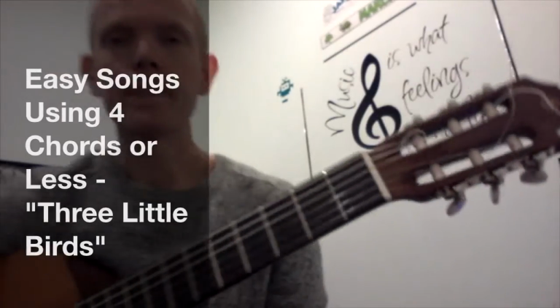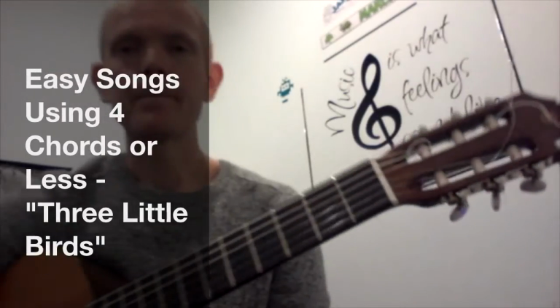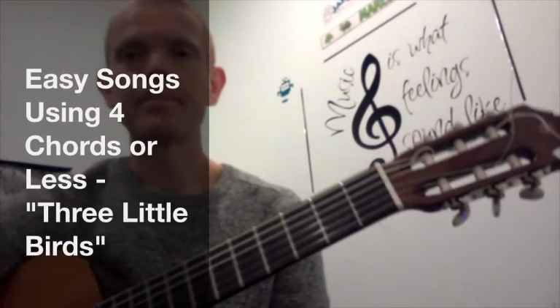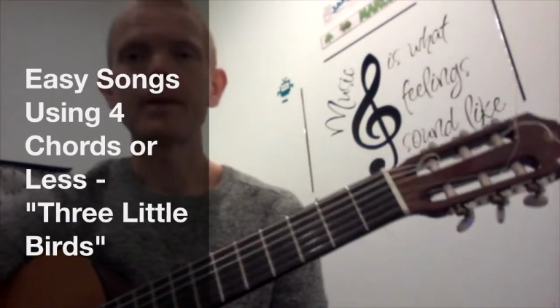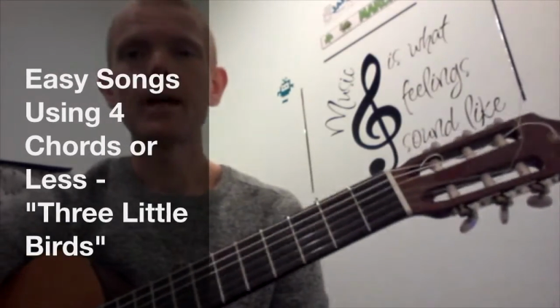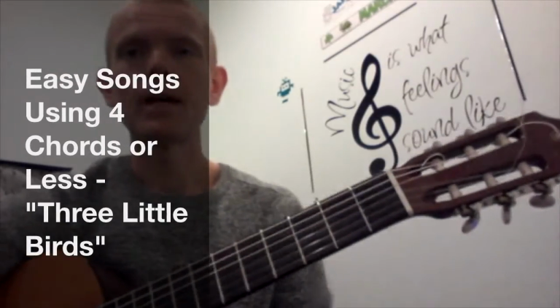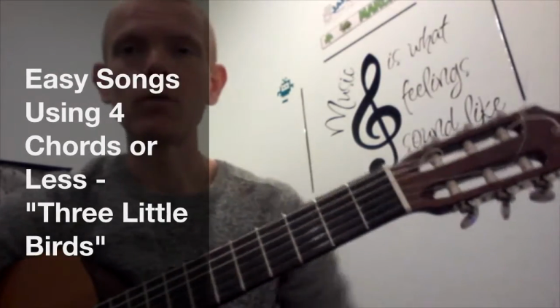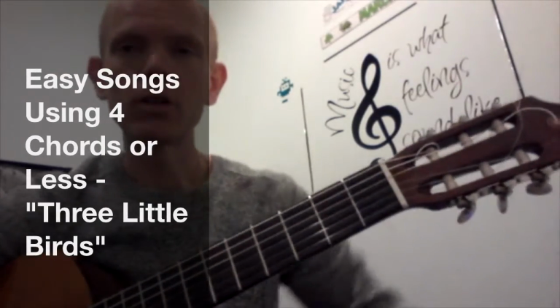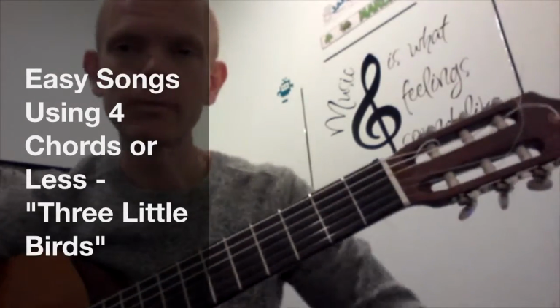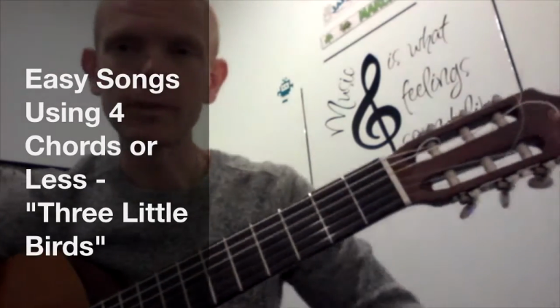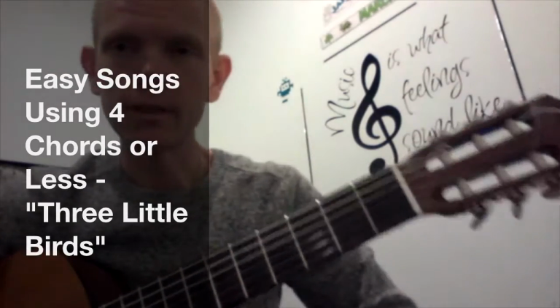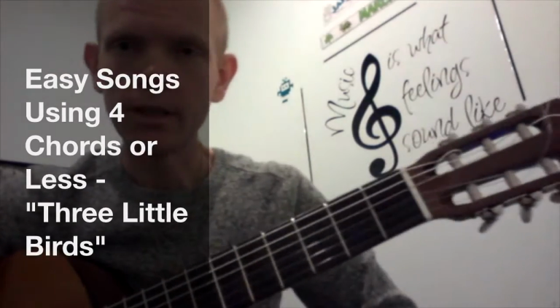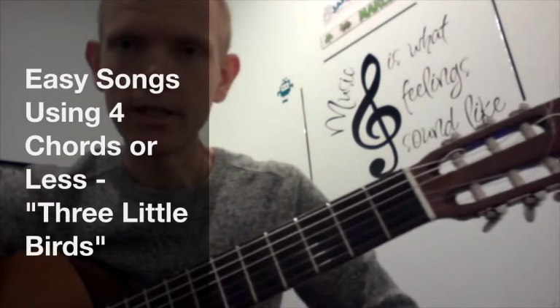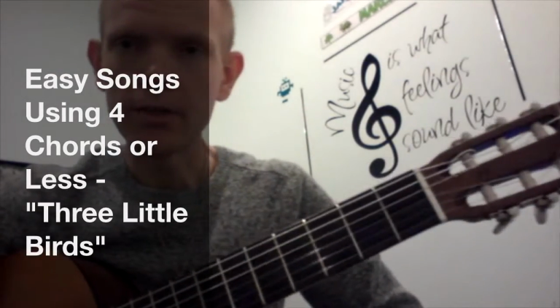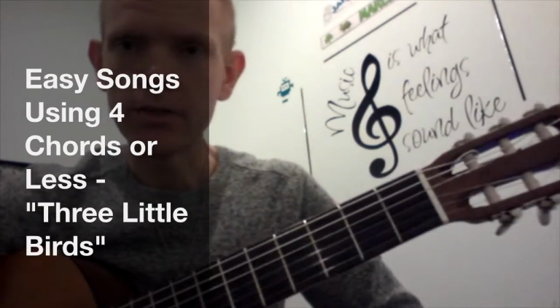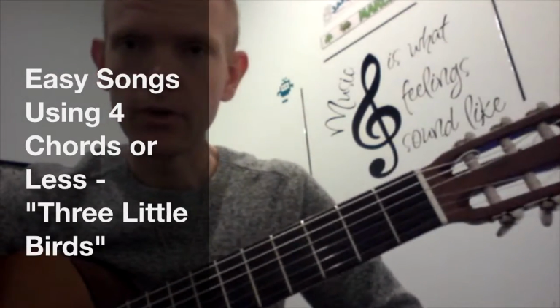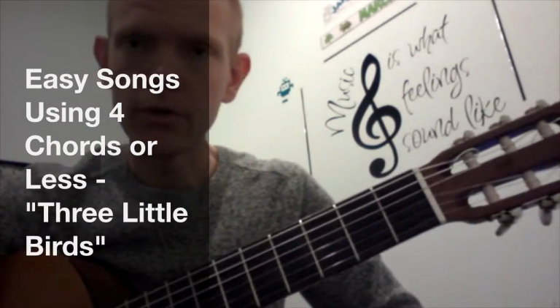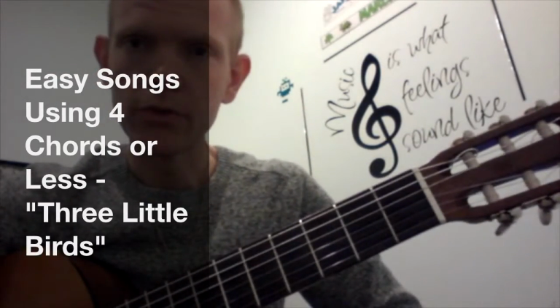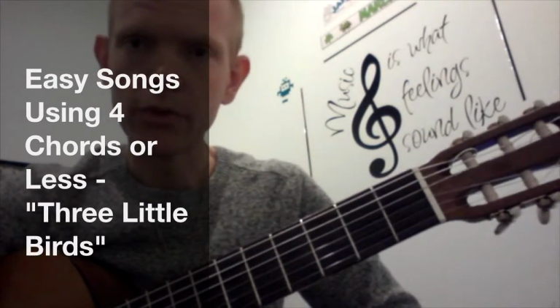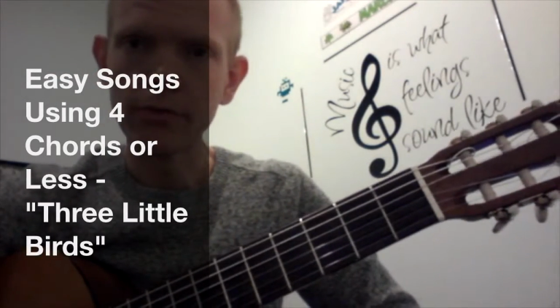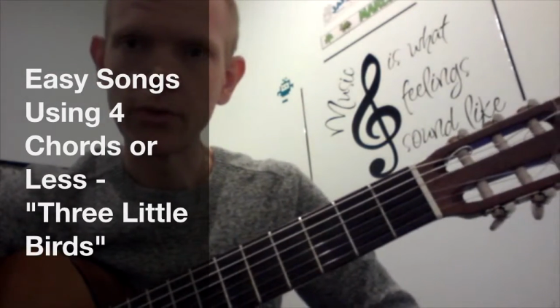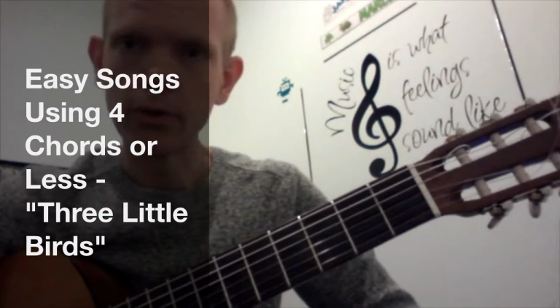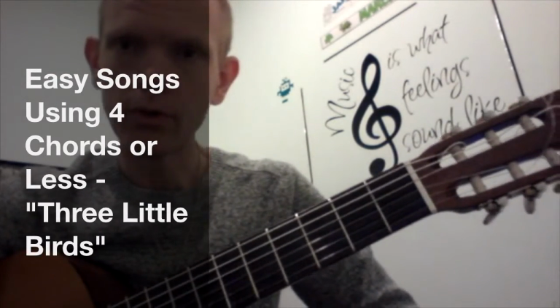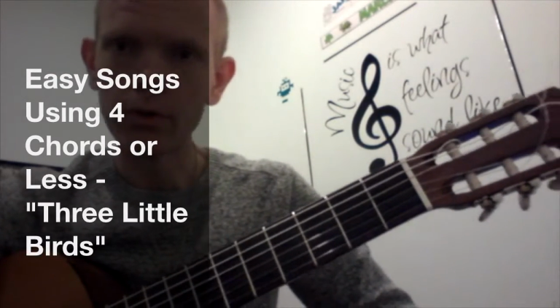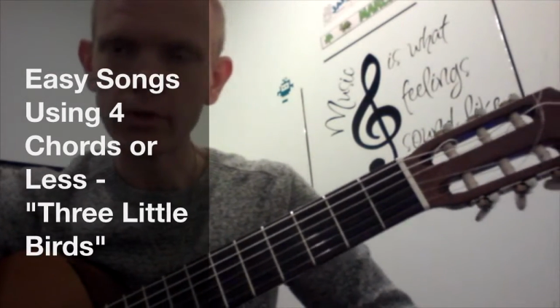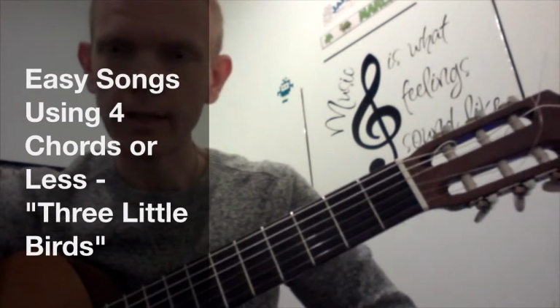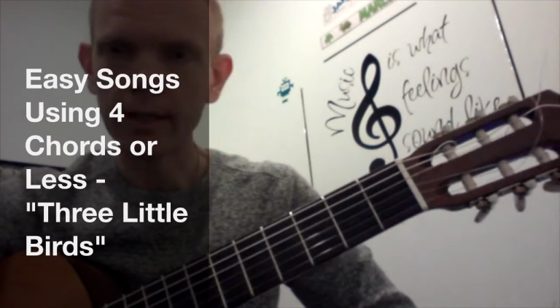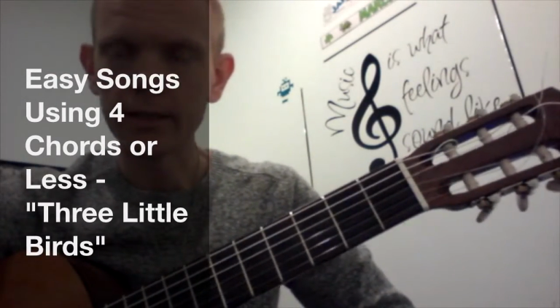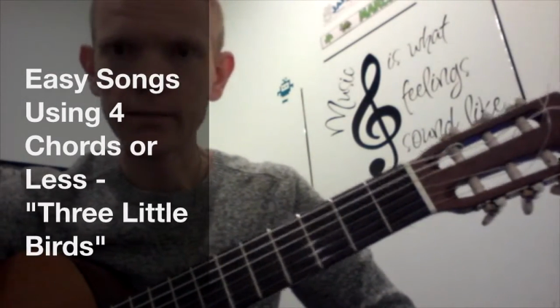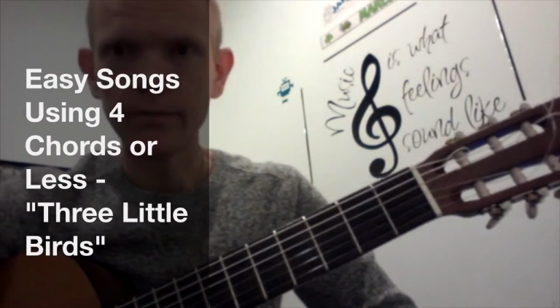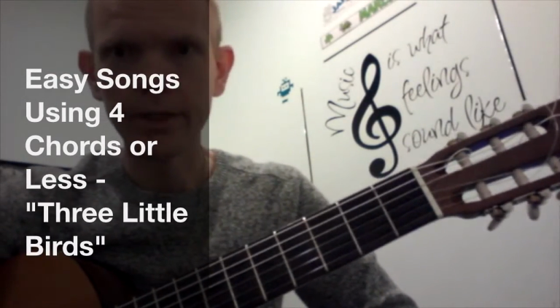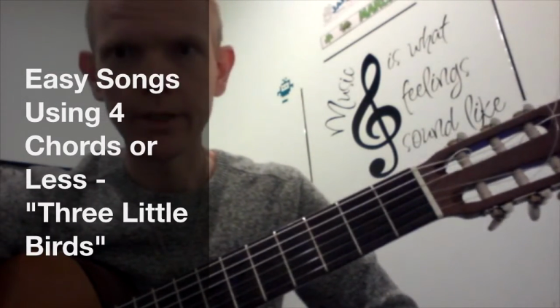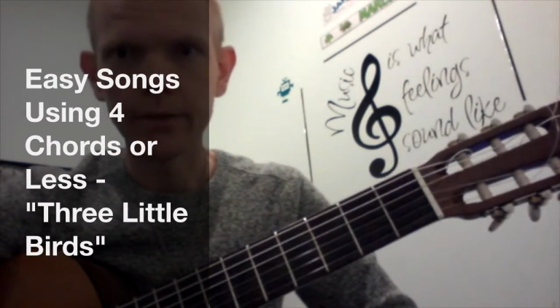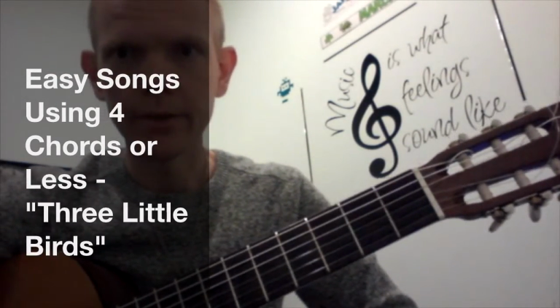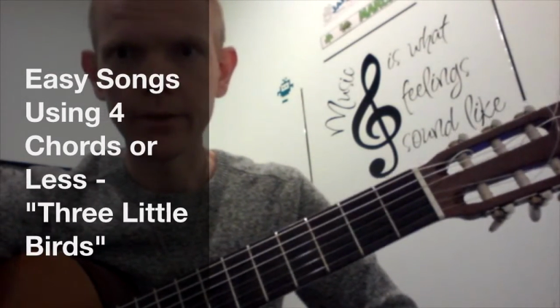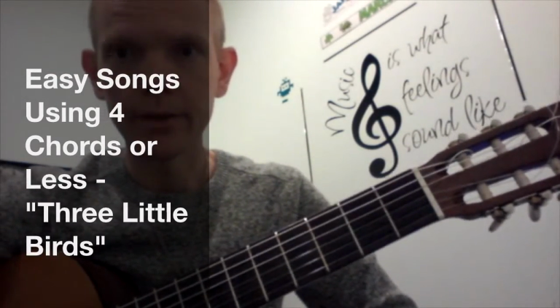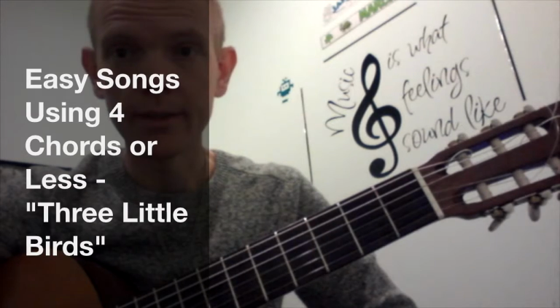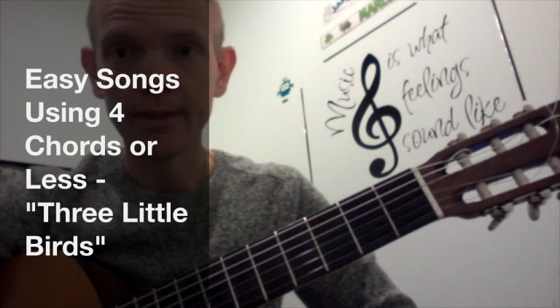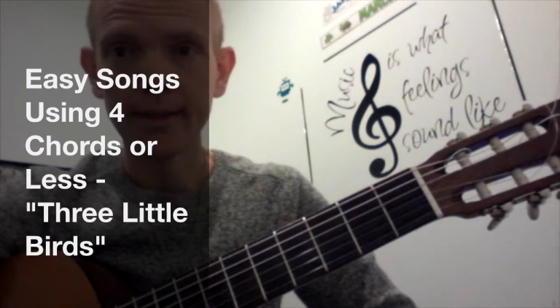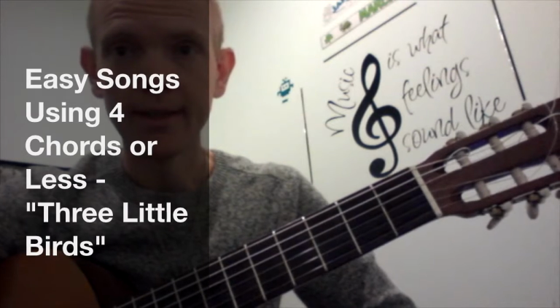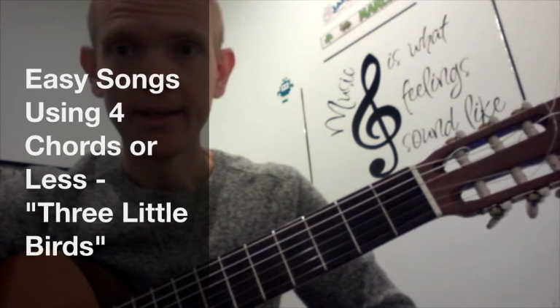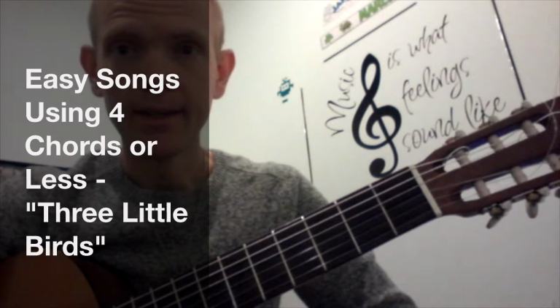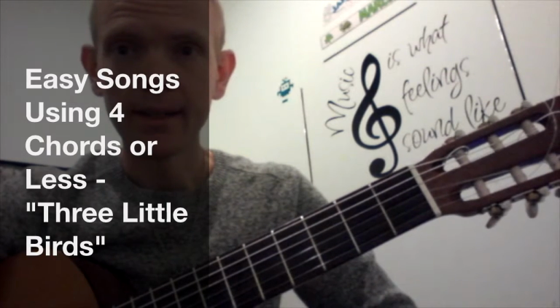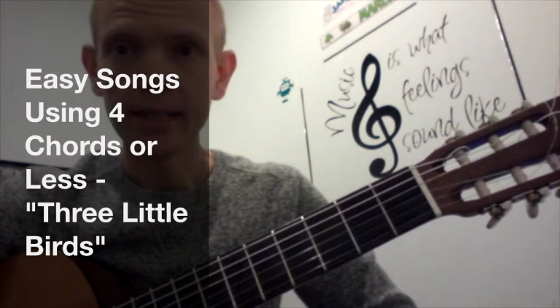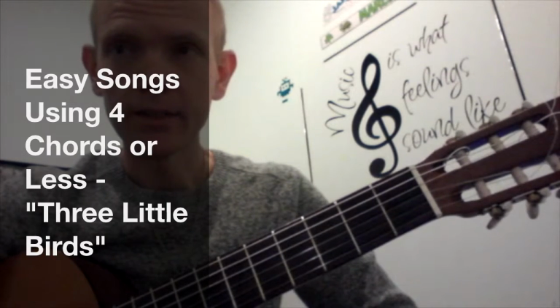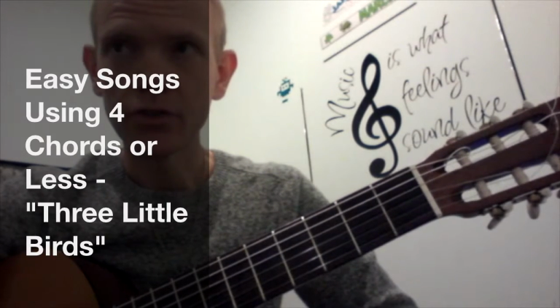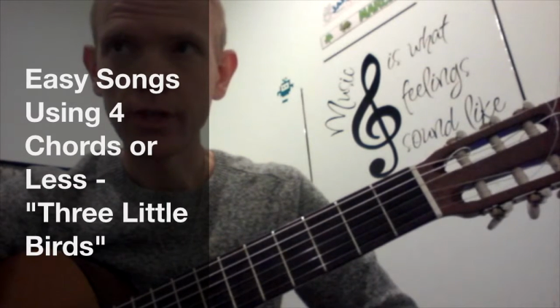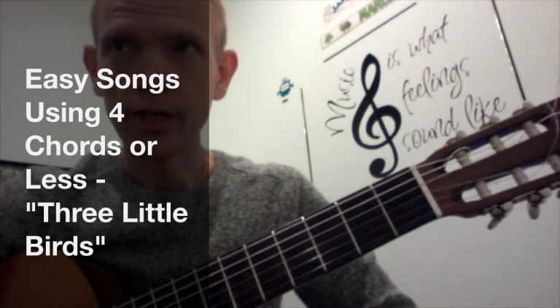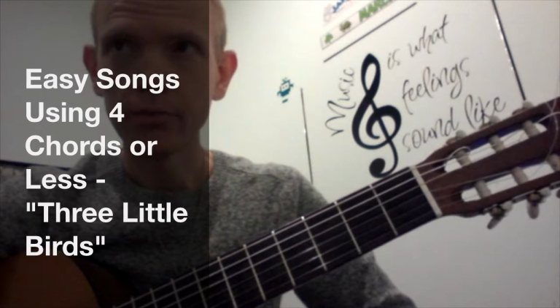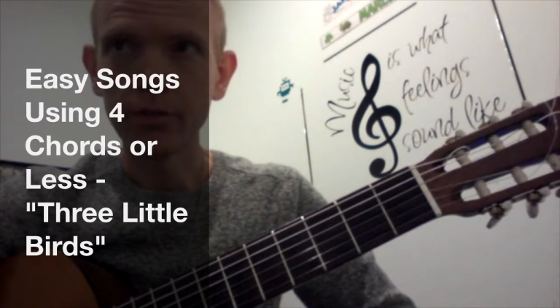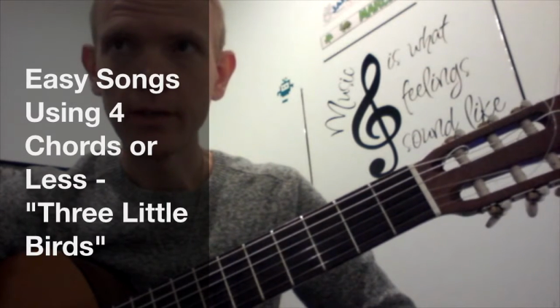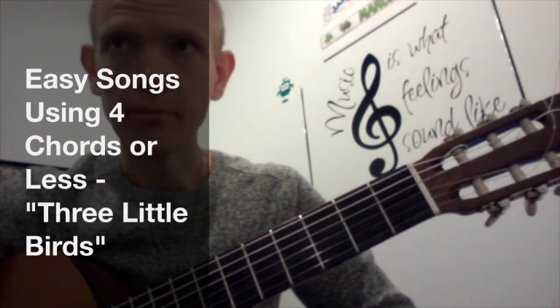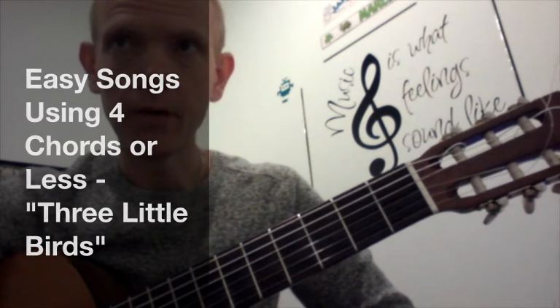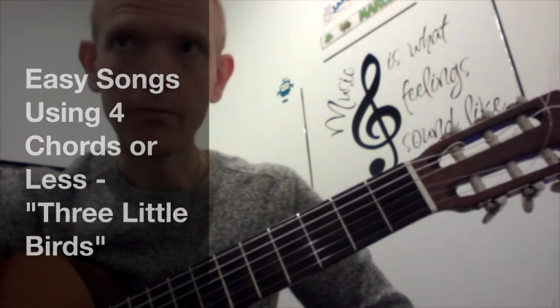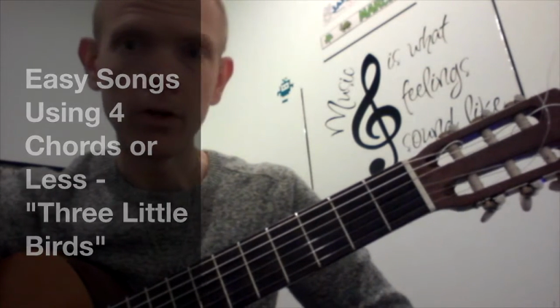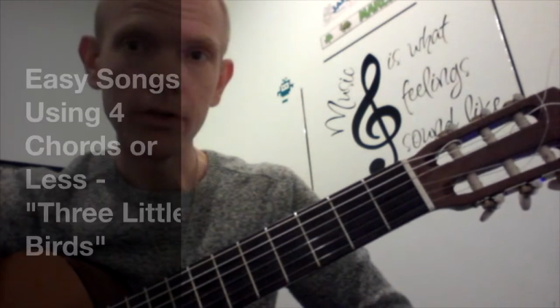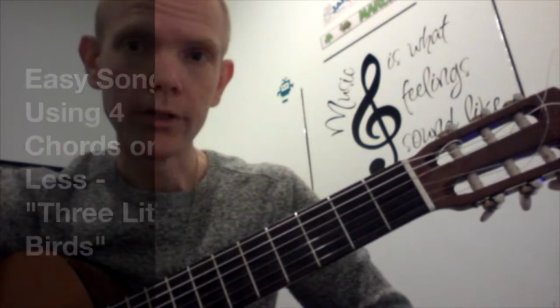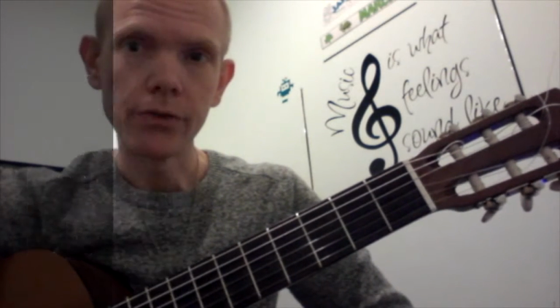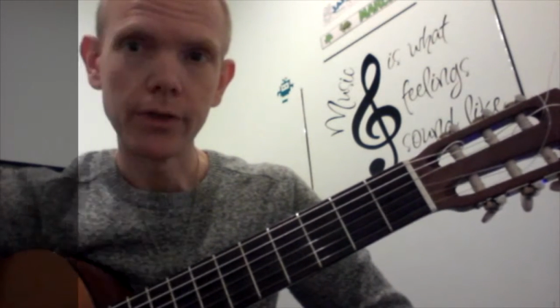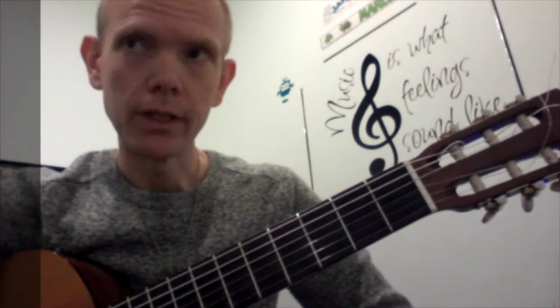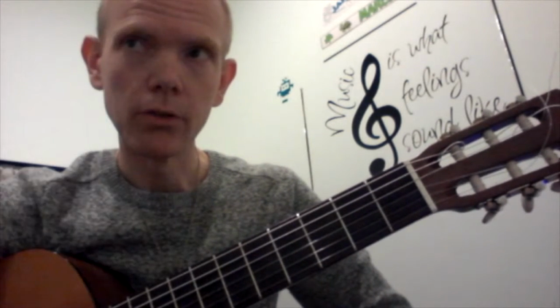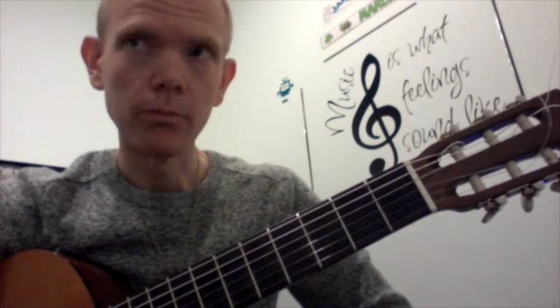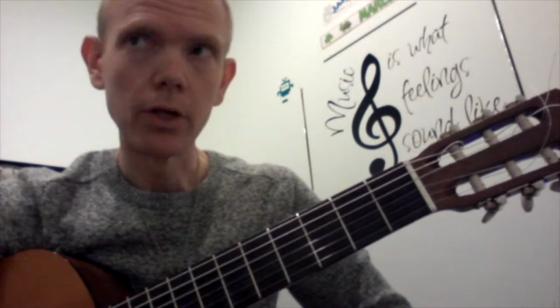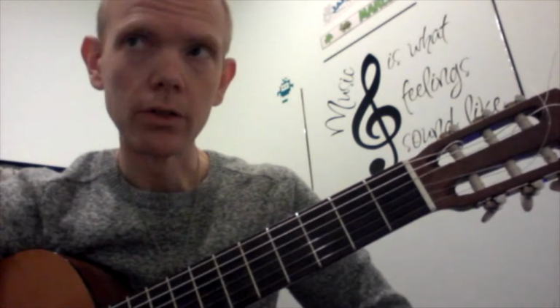Hi, and welcome to Easy Songs Using Four Chords or Less video series. I'd like to show you how to play Bob Marley's Three Little Birds.